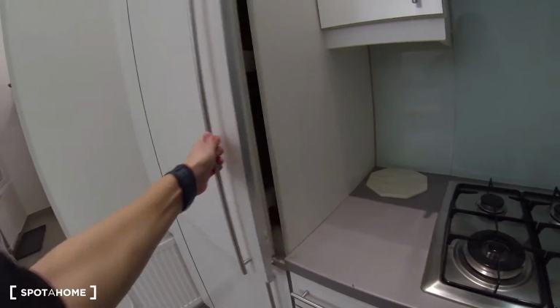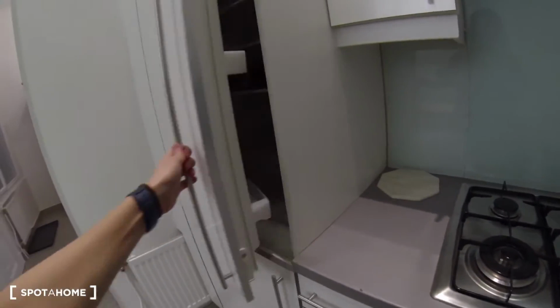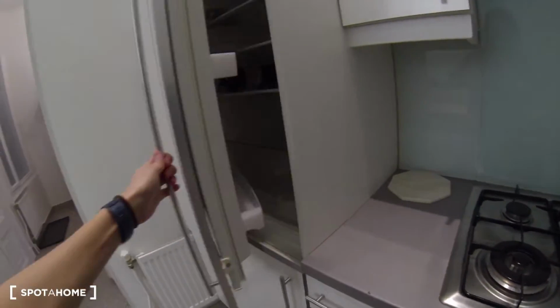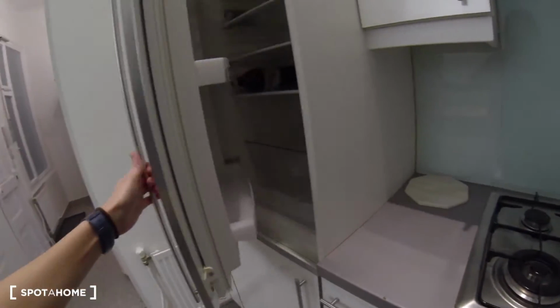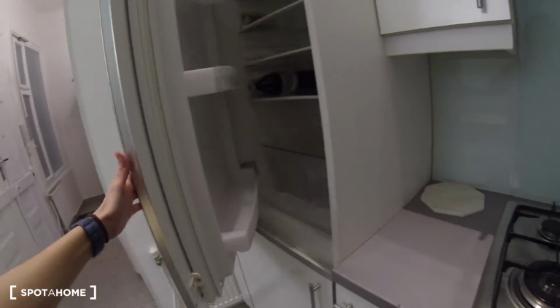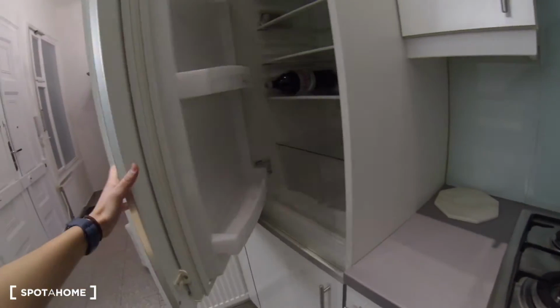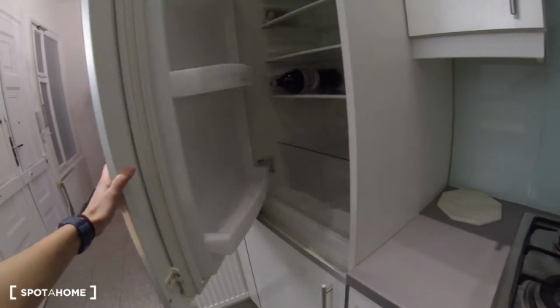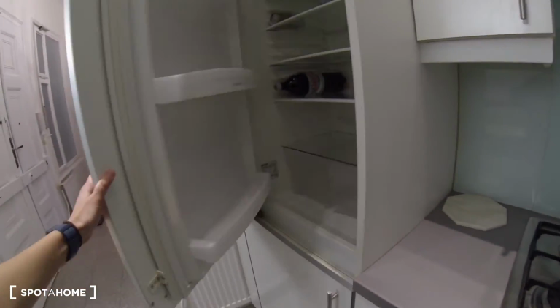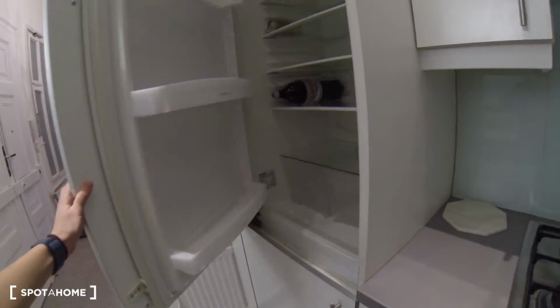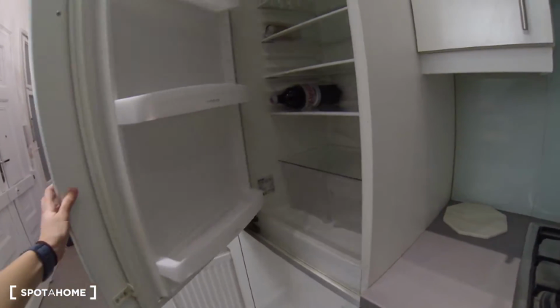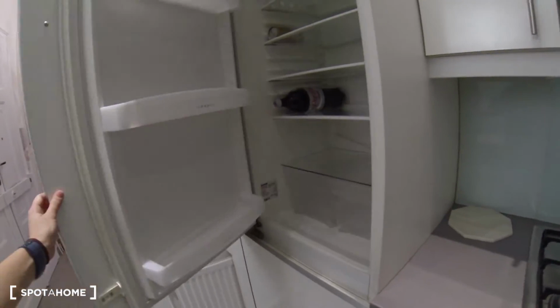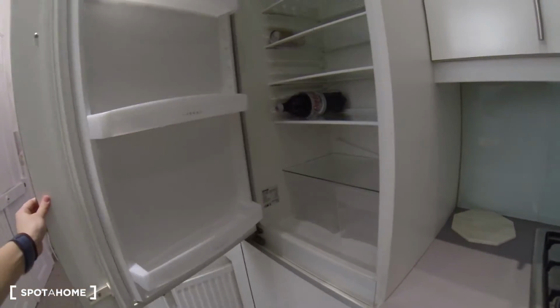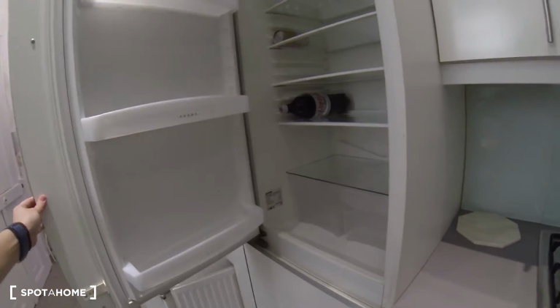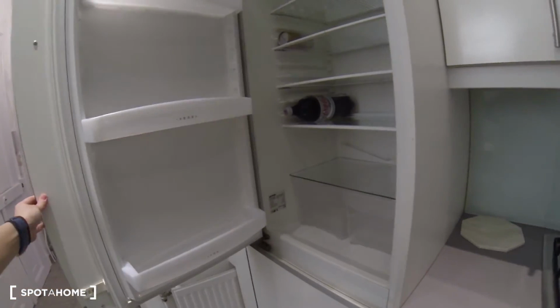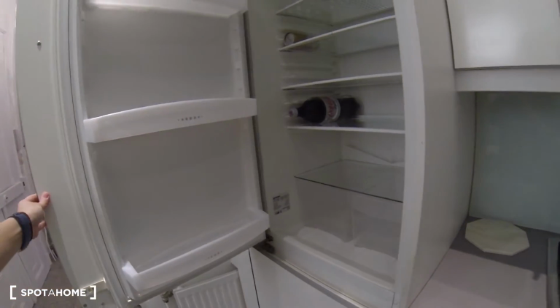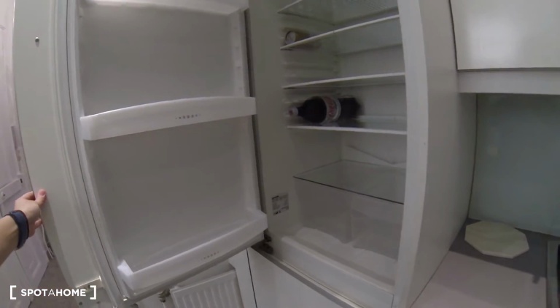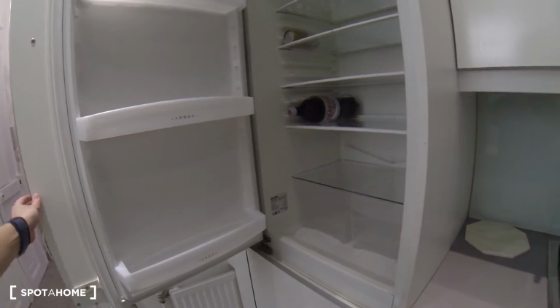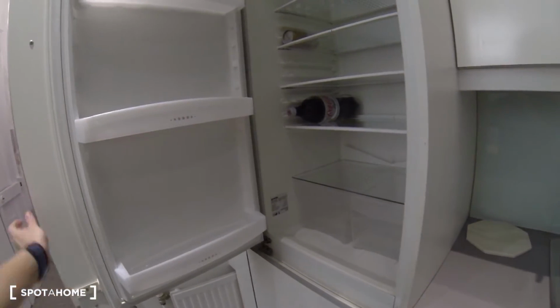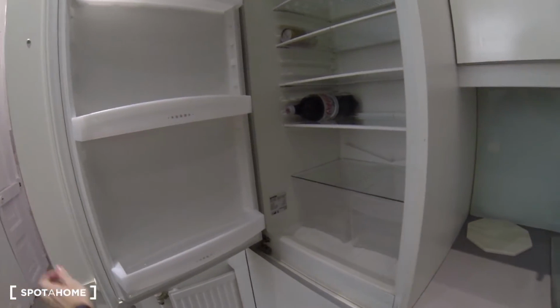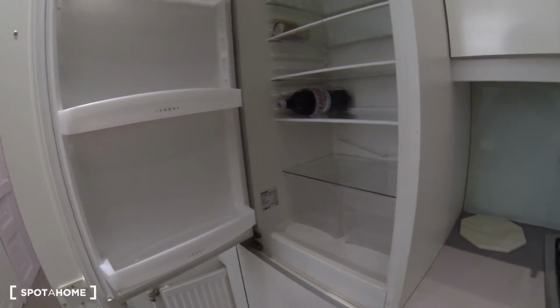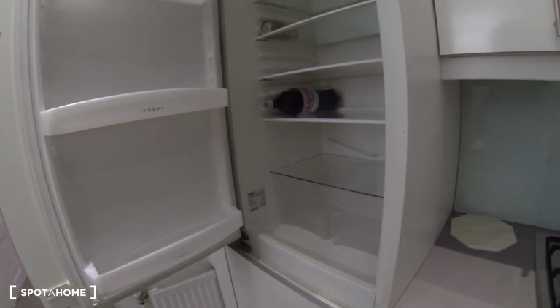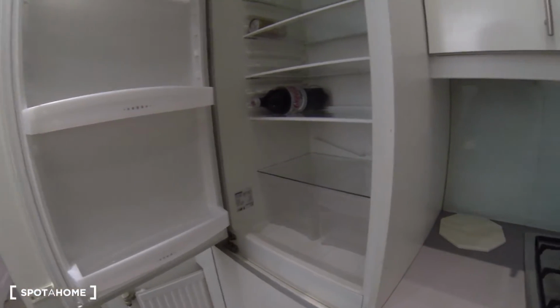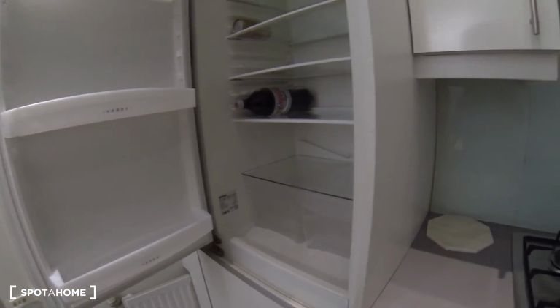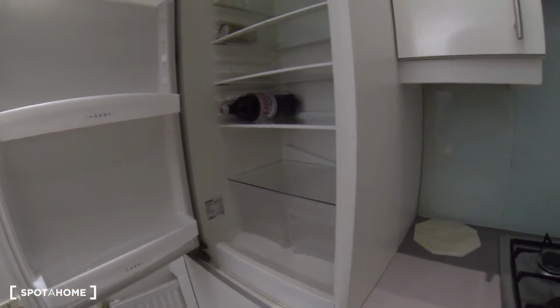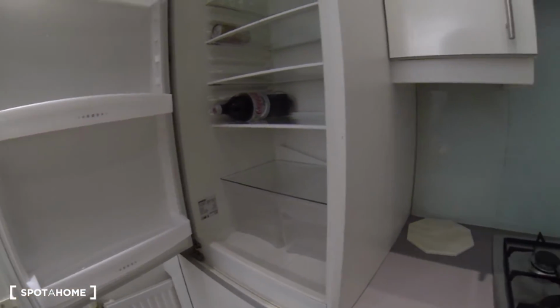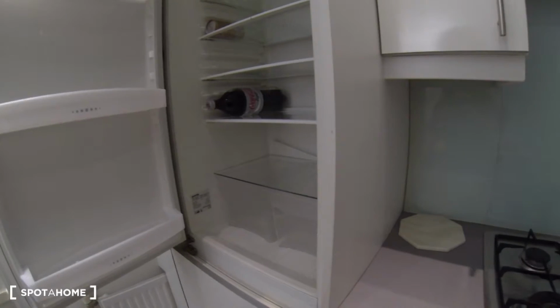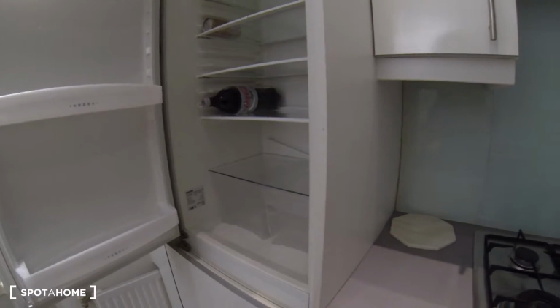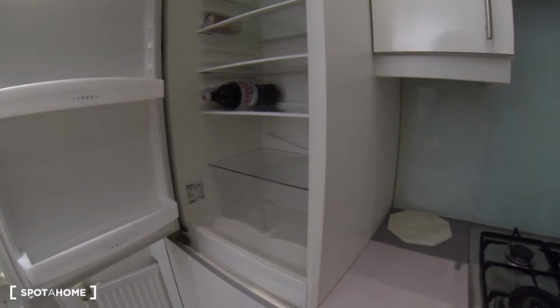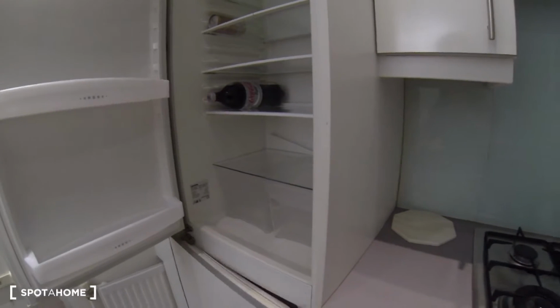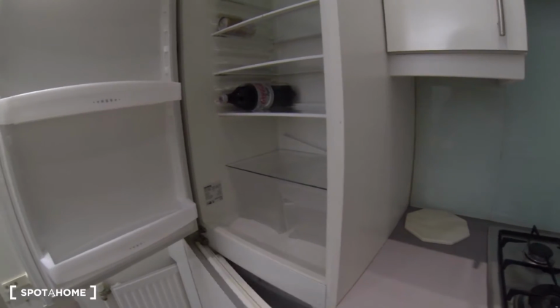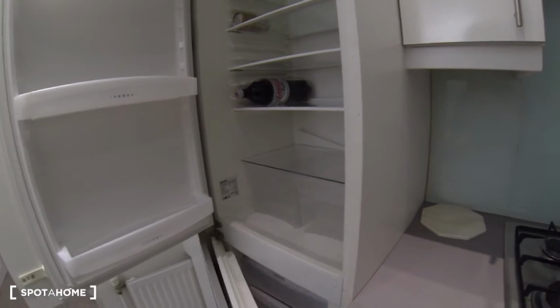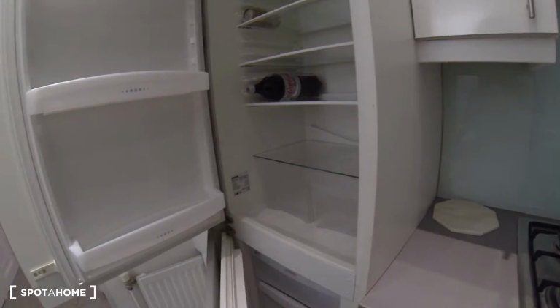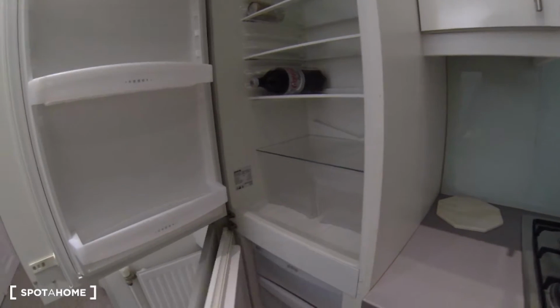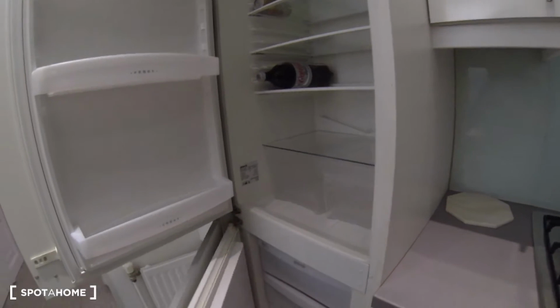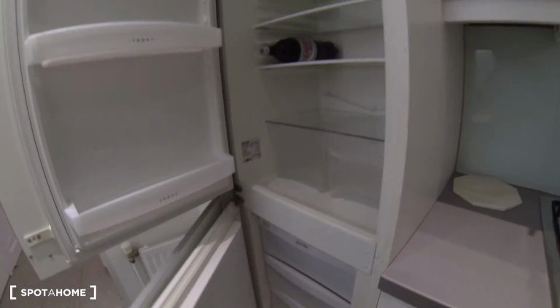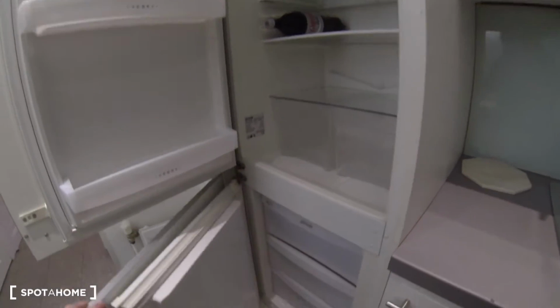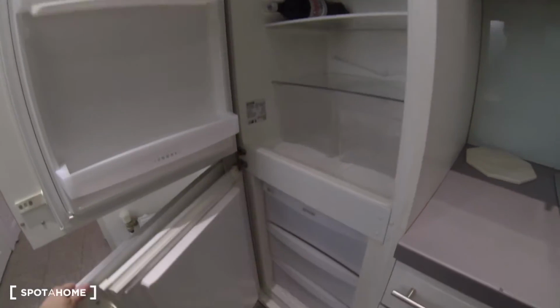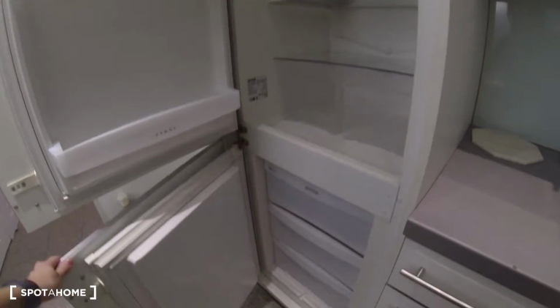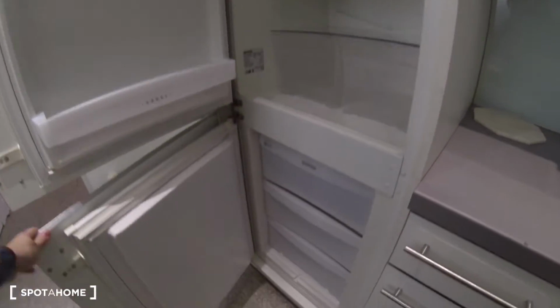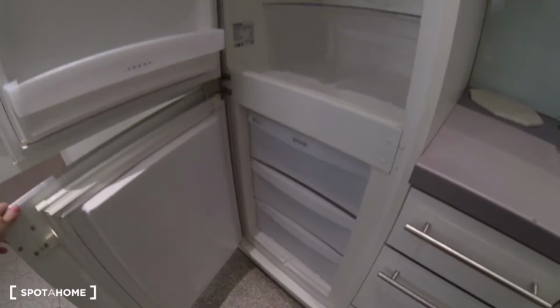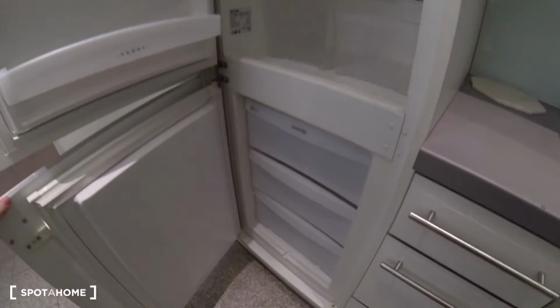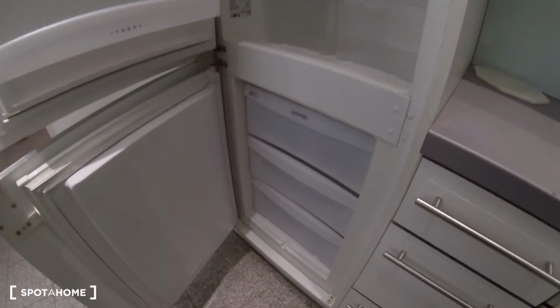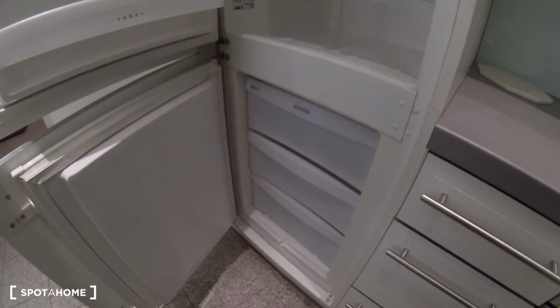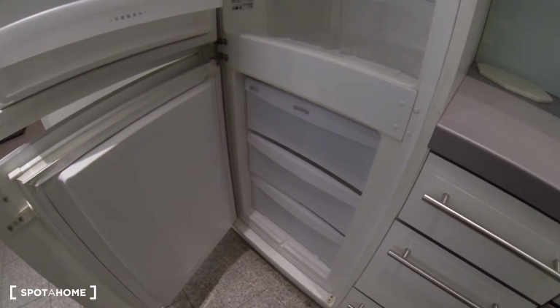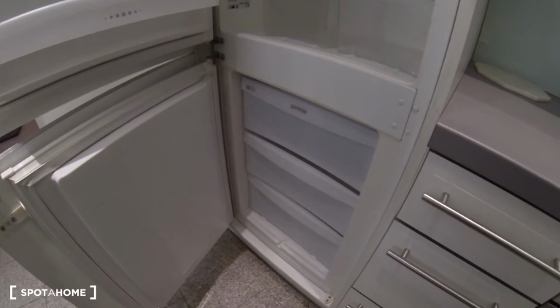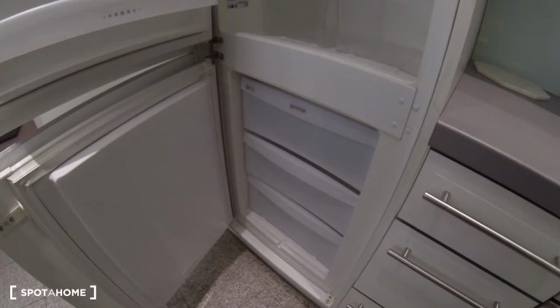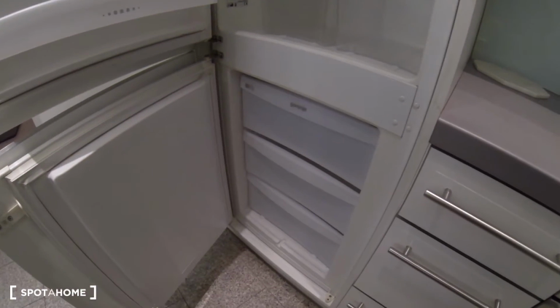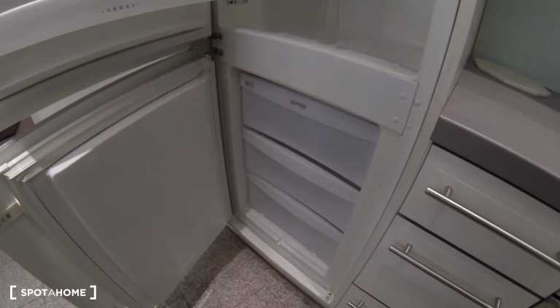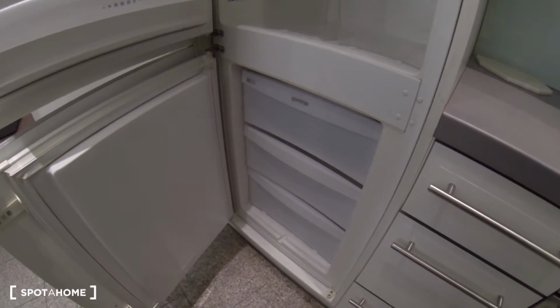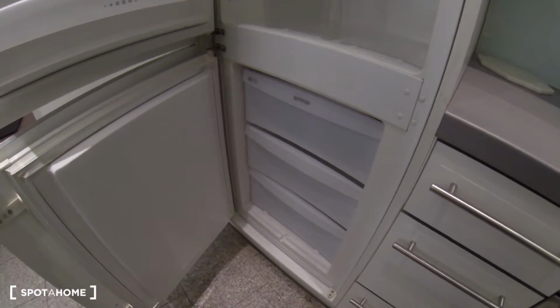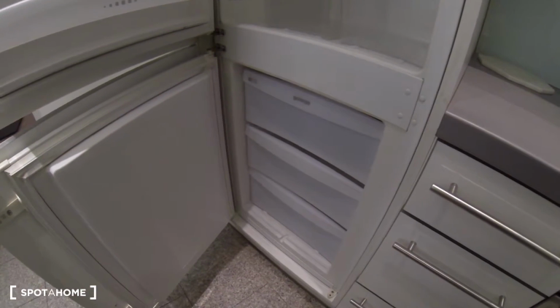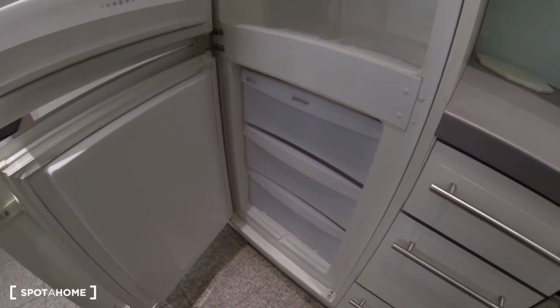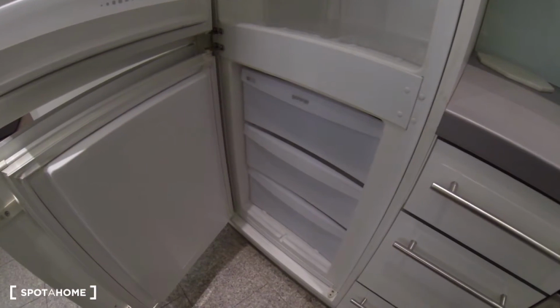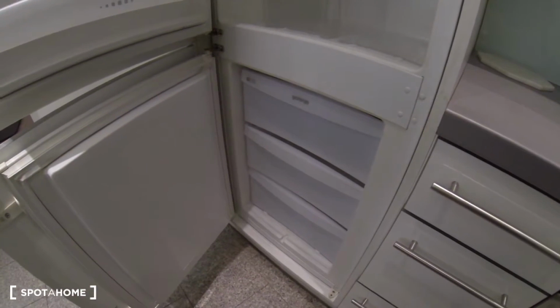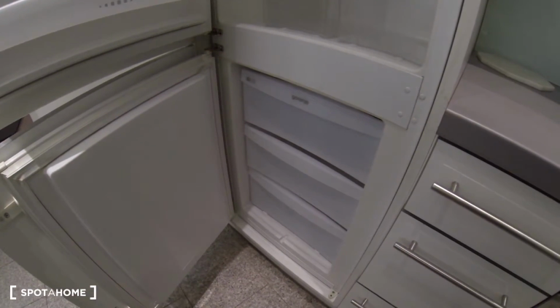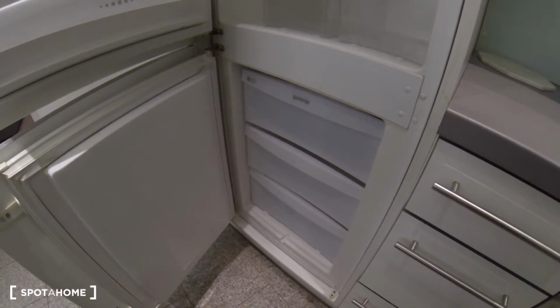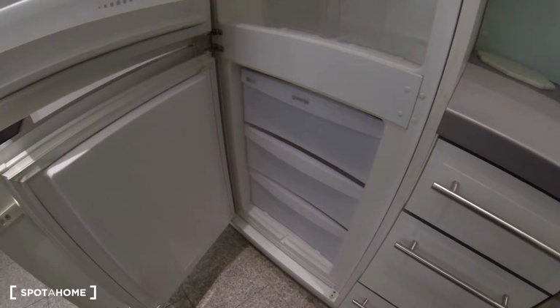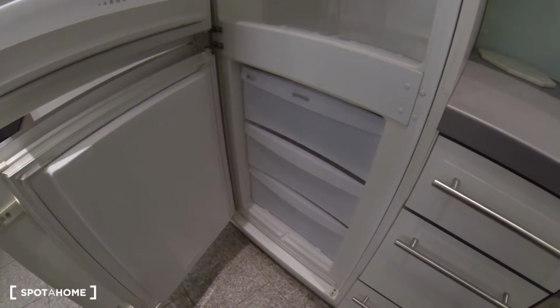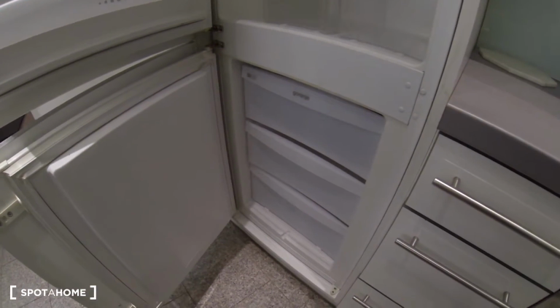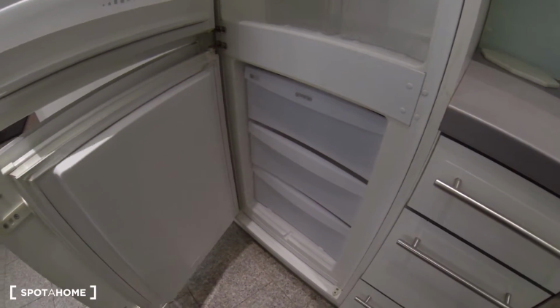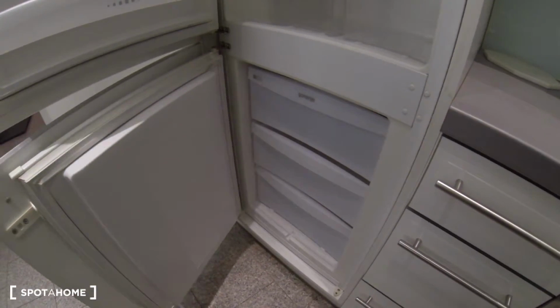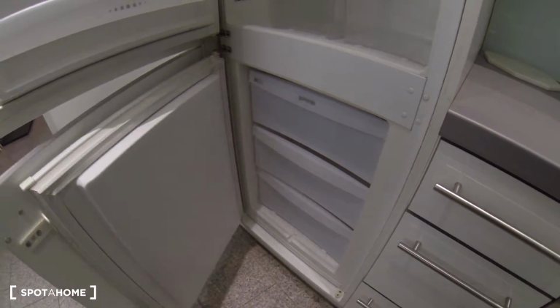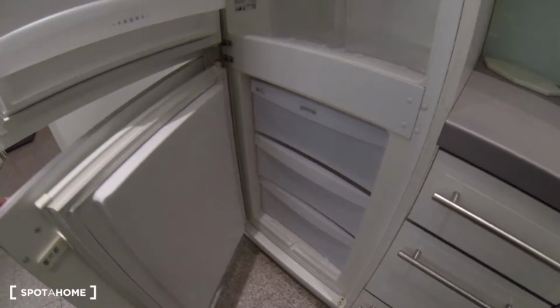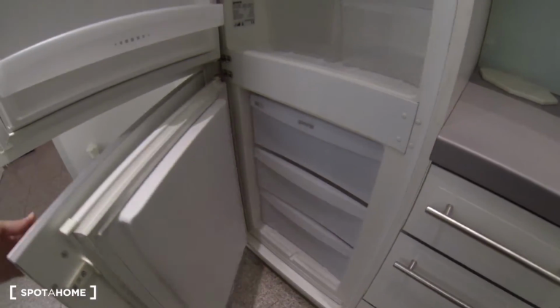The fridge is over here — a nice big fridge. And the freezer down here, also really big. So that's really convenient.